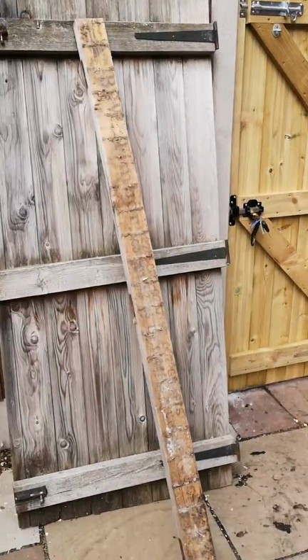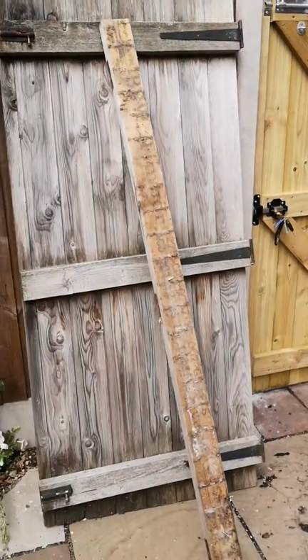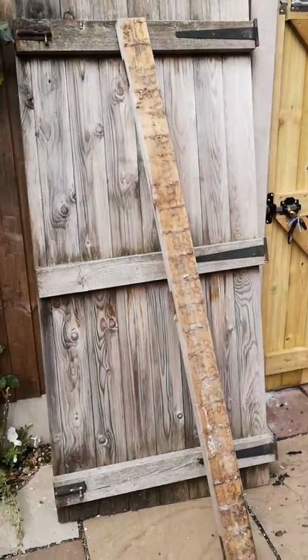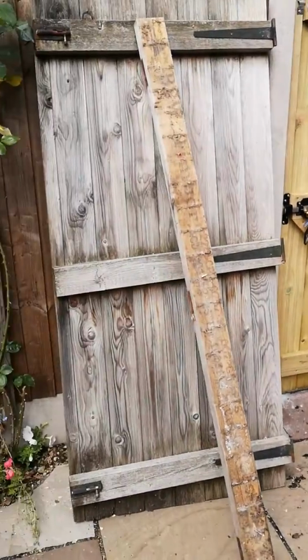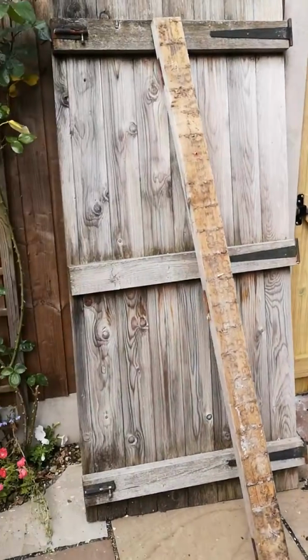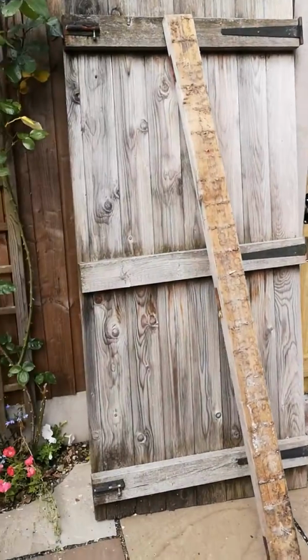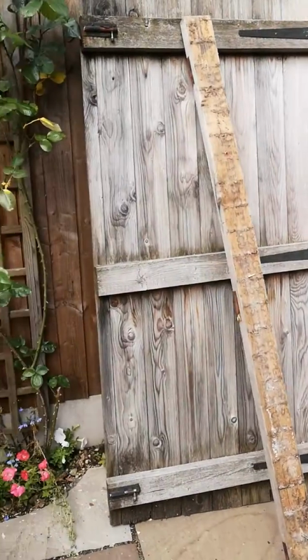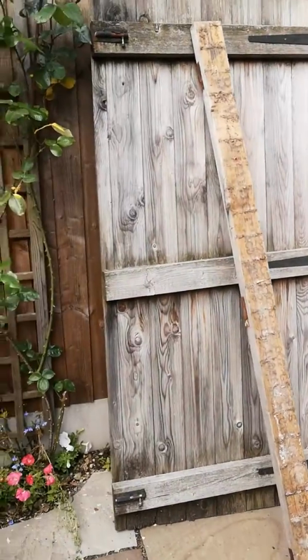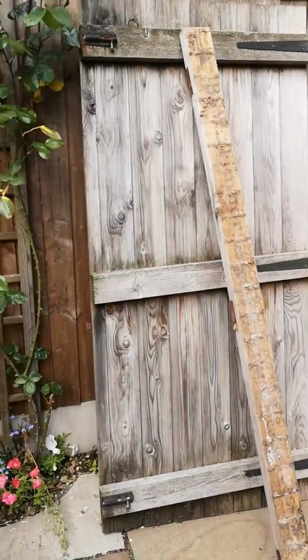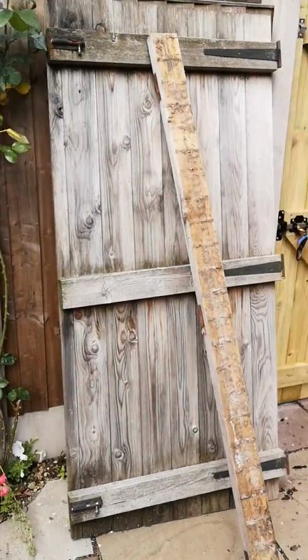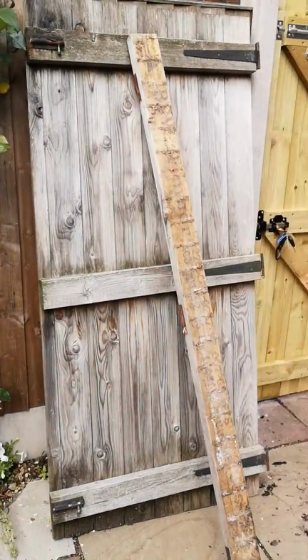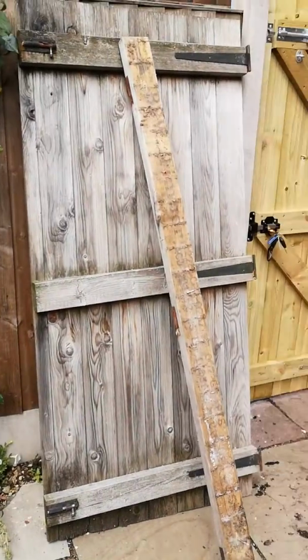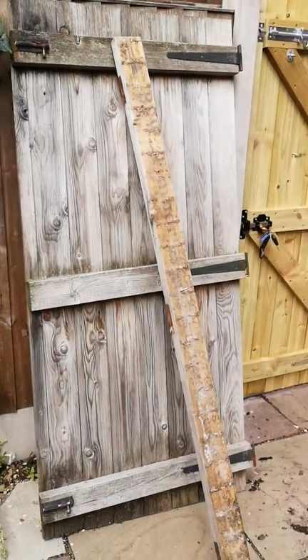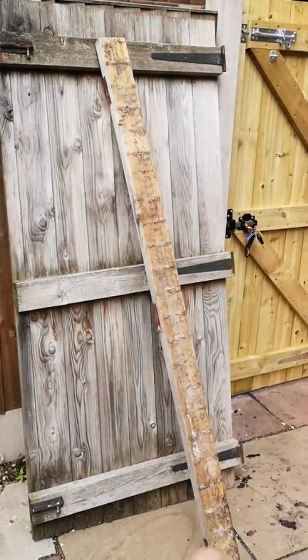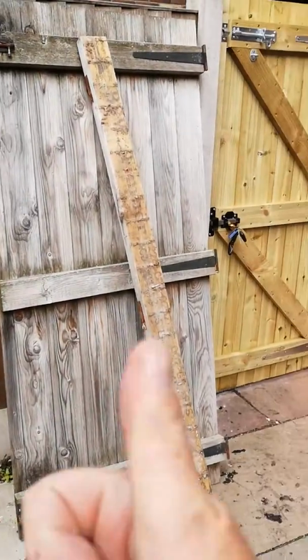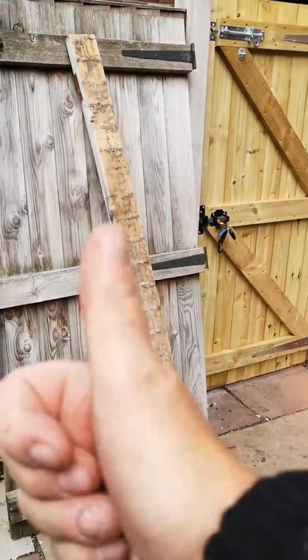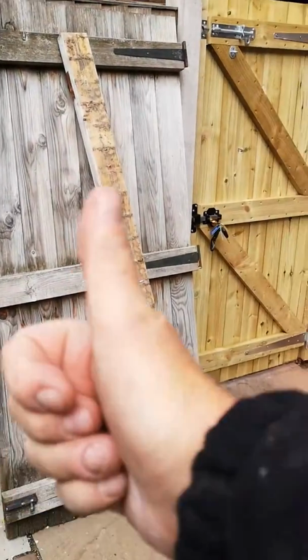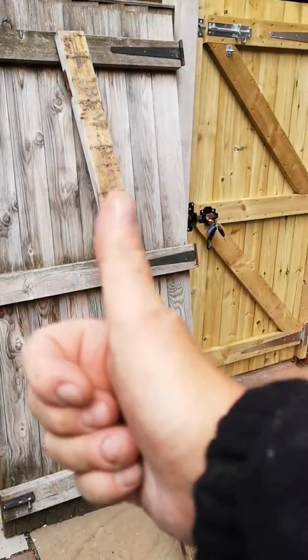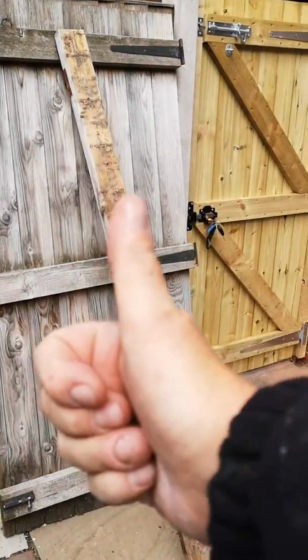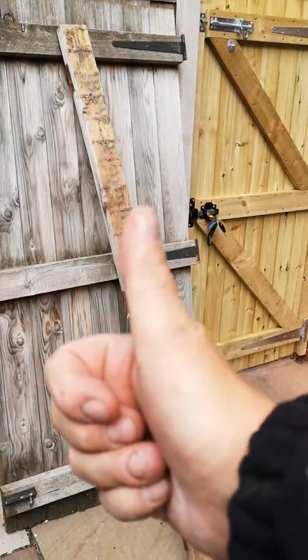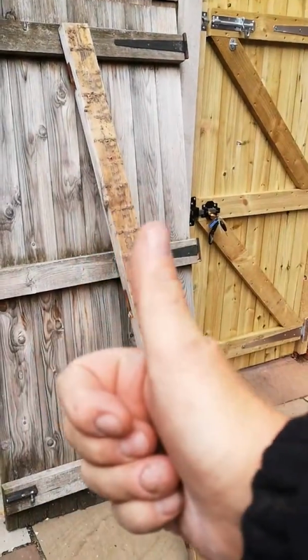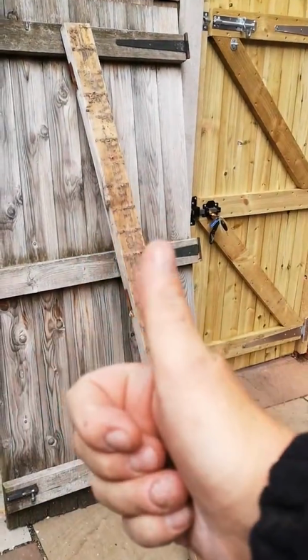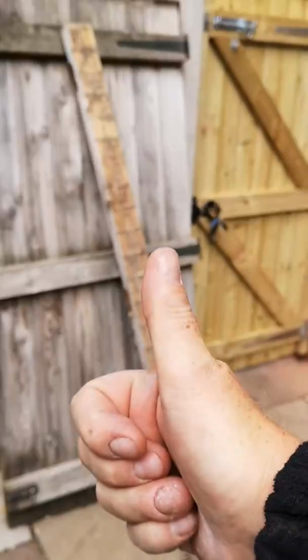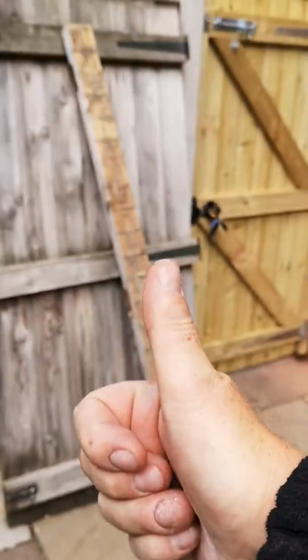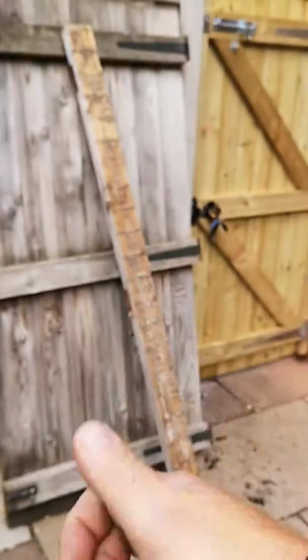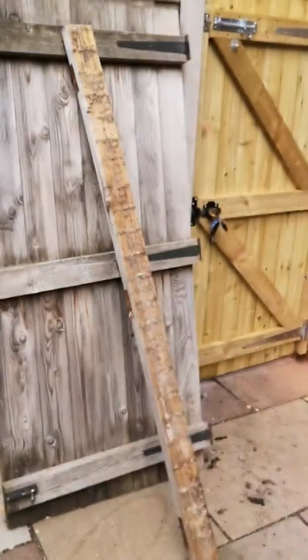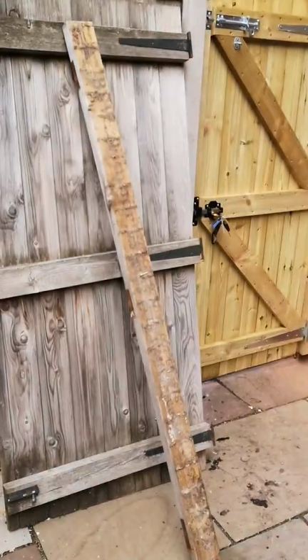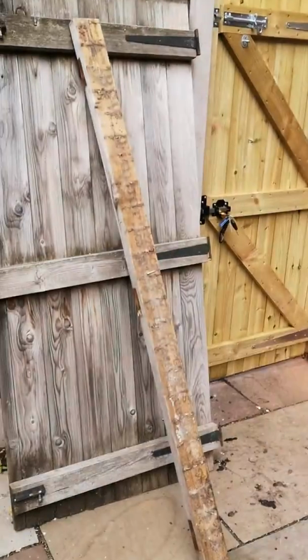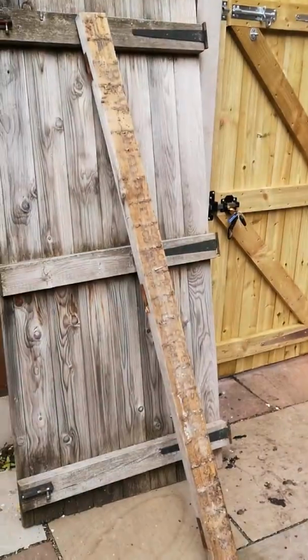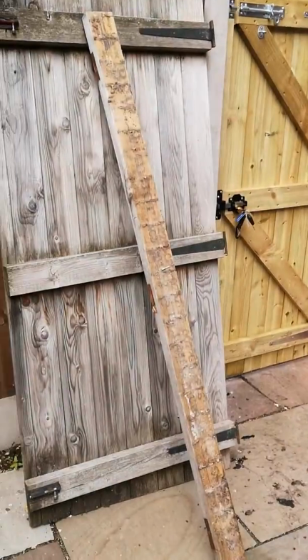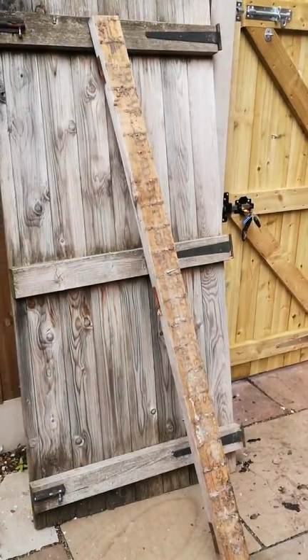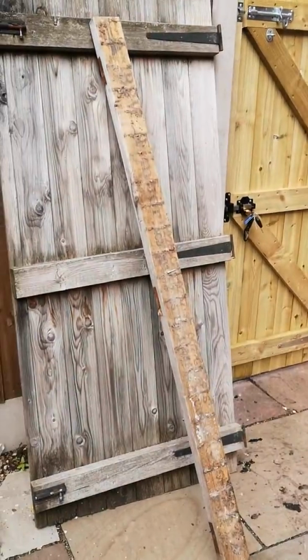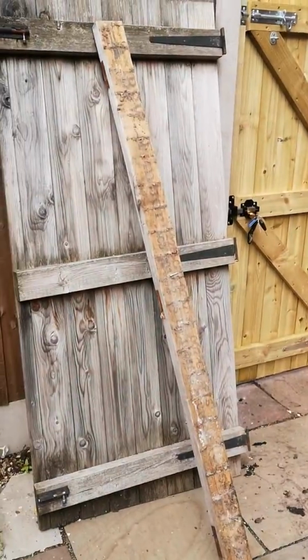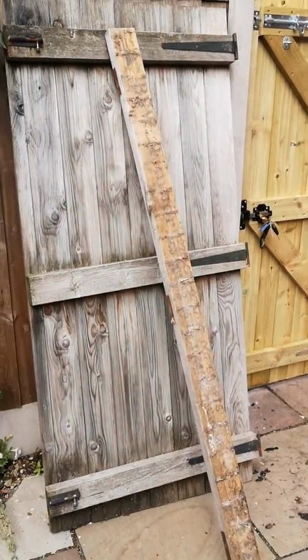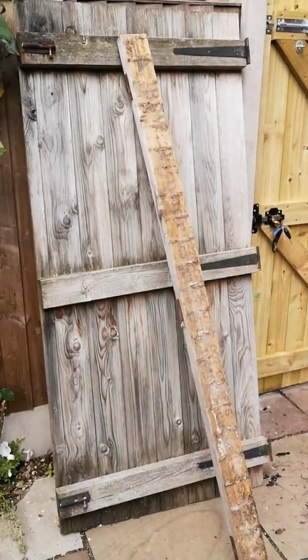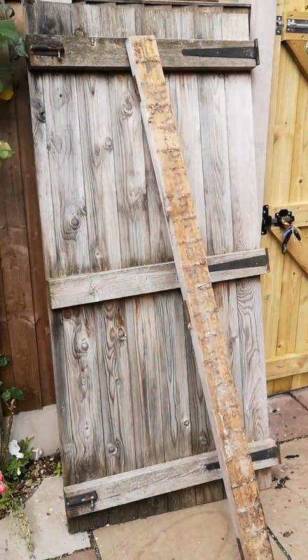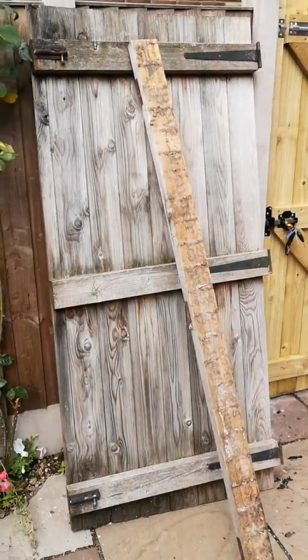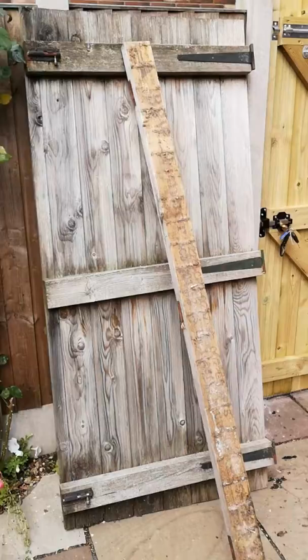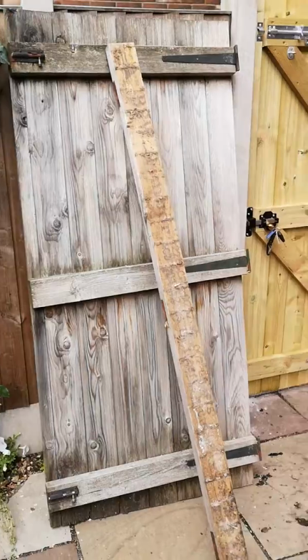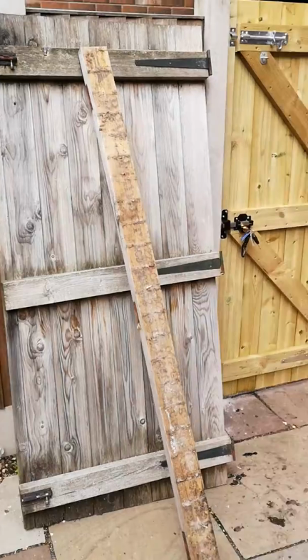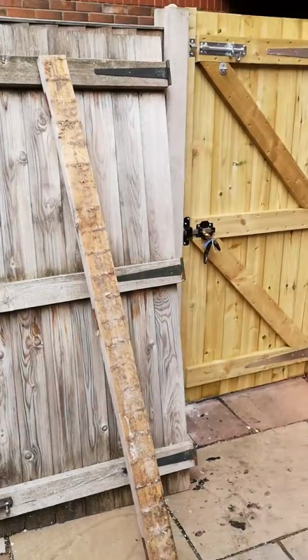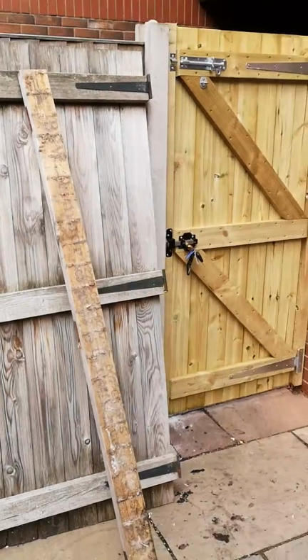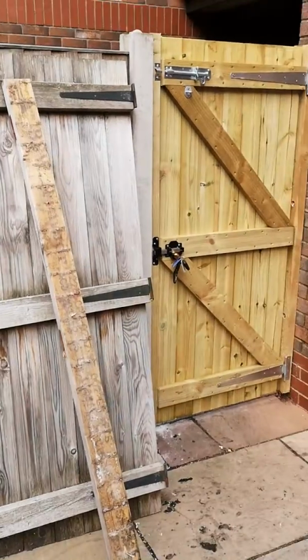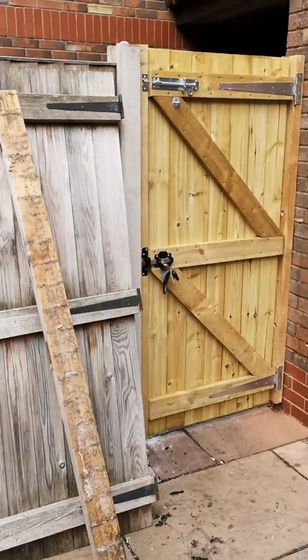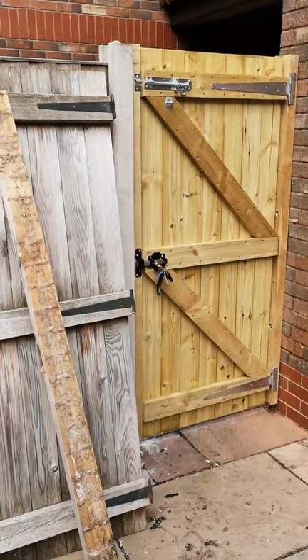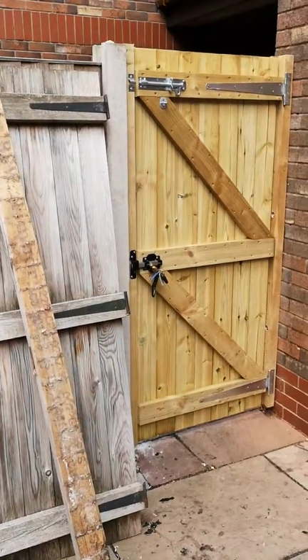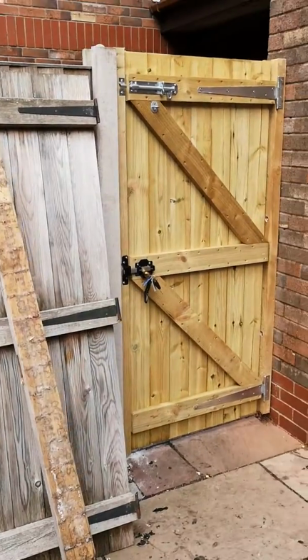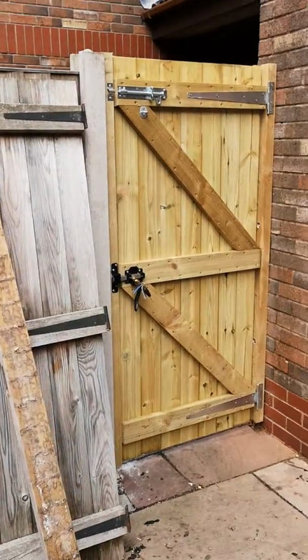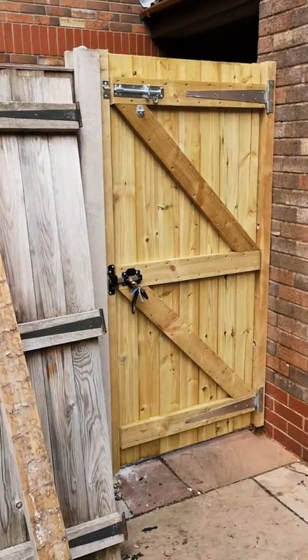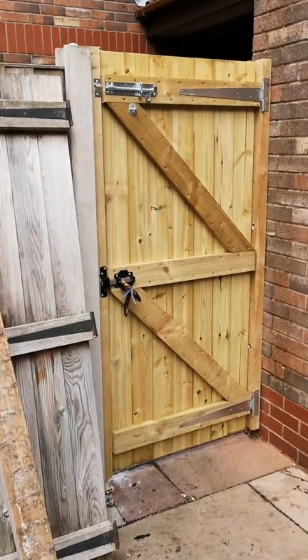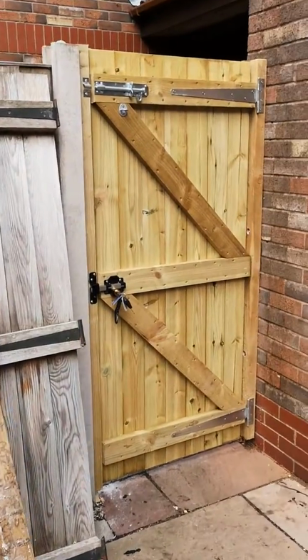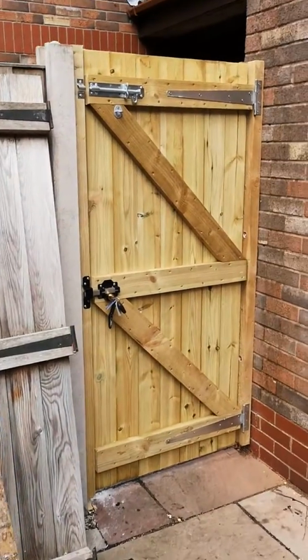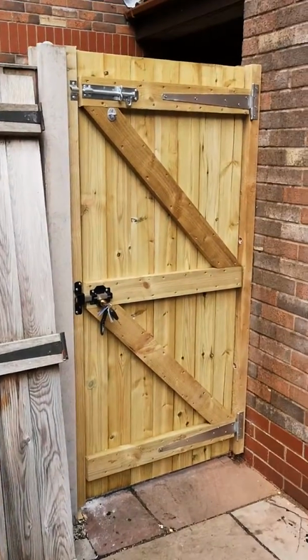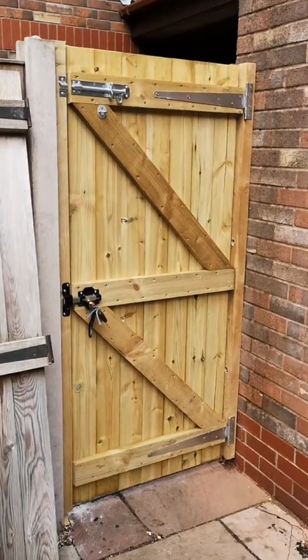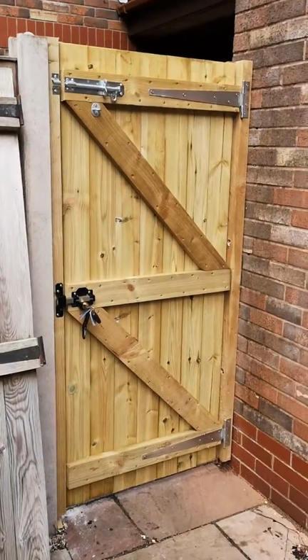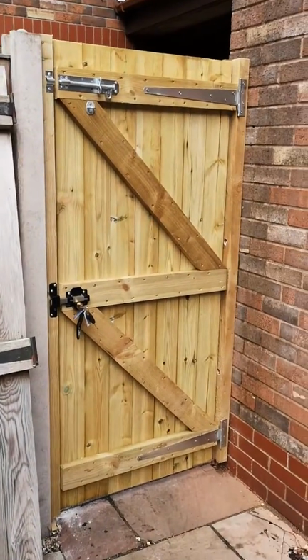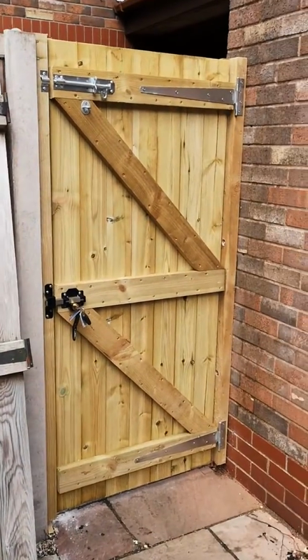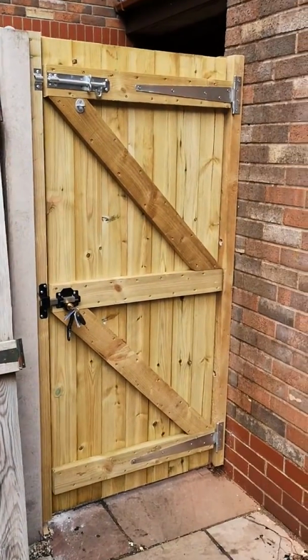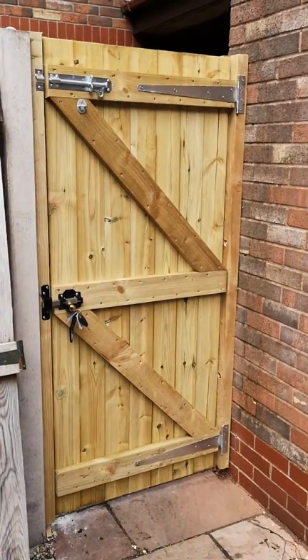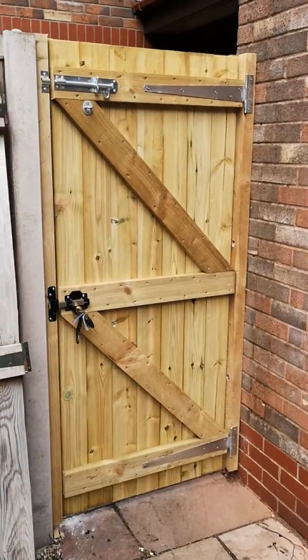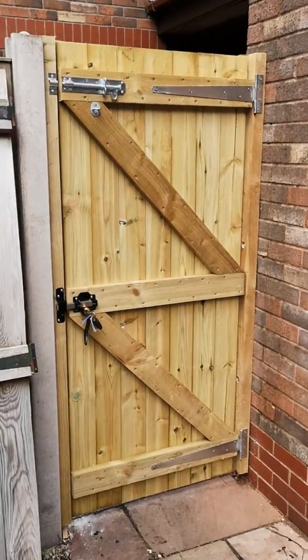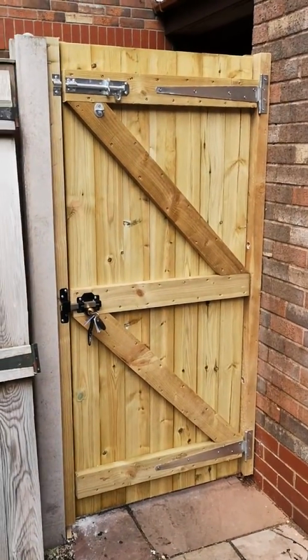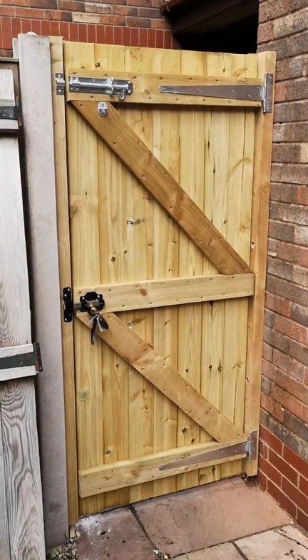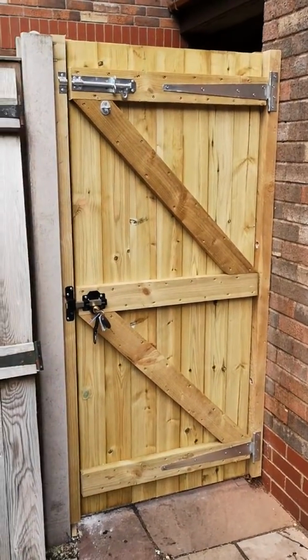Good afternoon, it's Rick, local friendly handyman. How are we doing? This is a gate I've fitted for a customer in Trawley today.